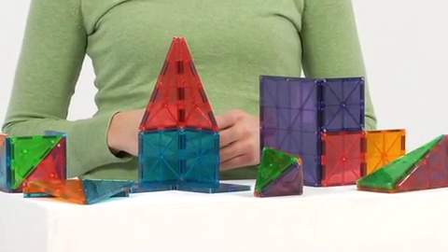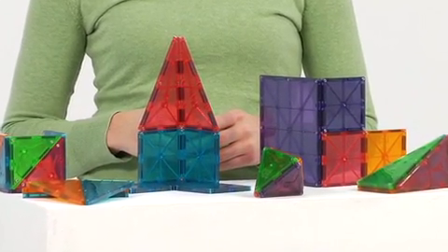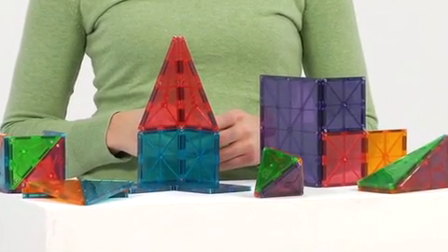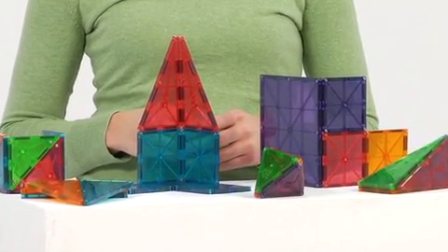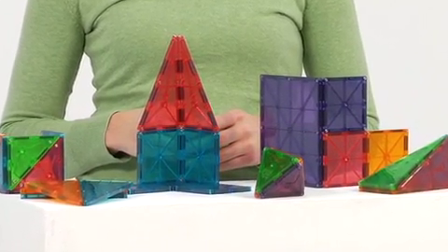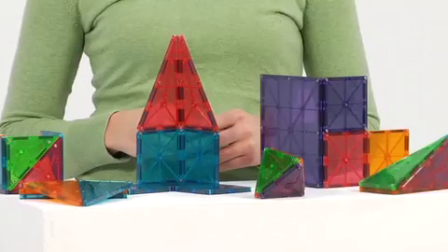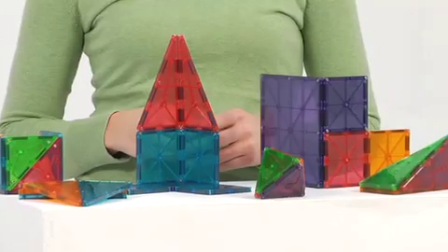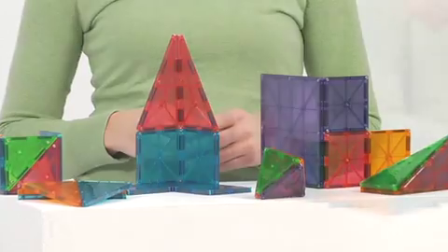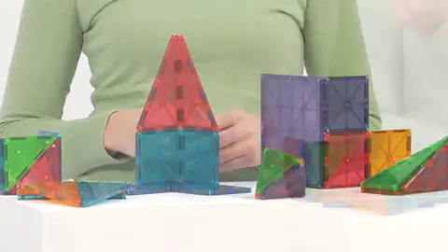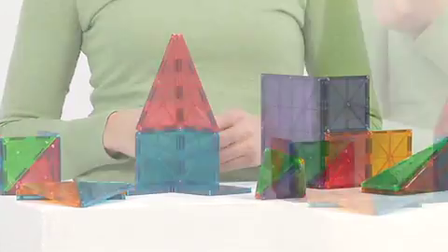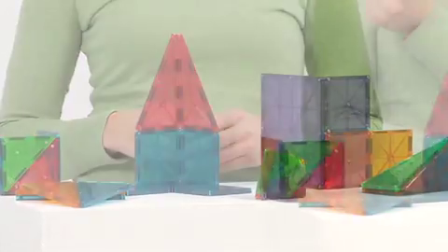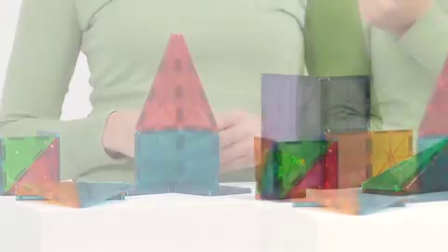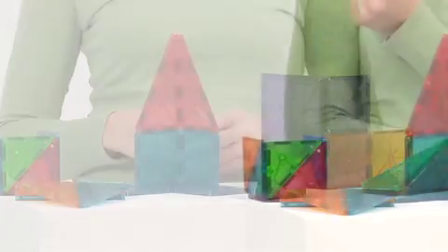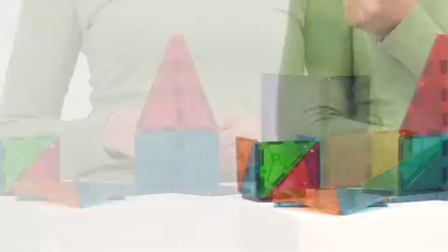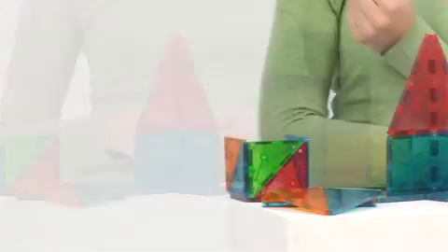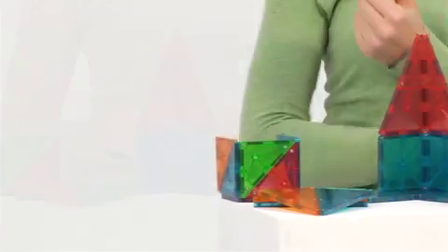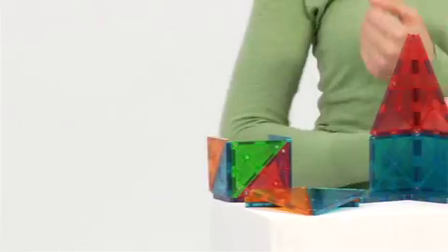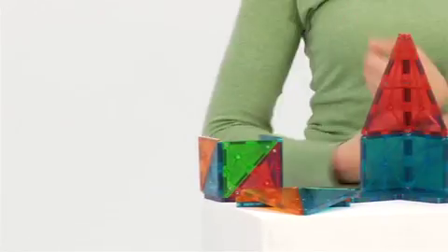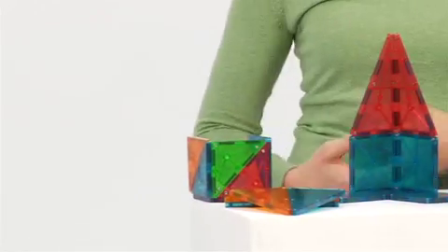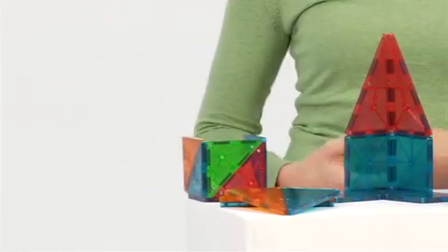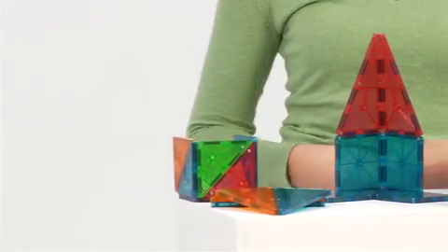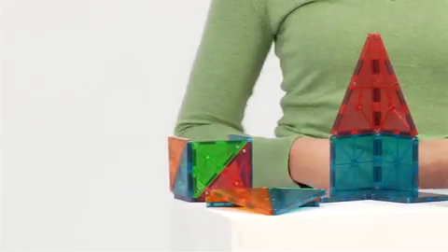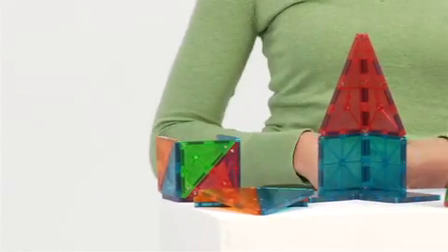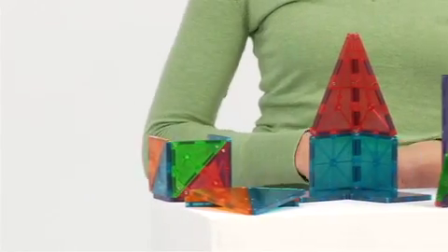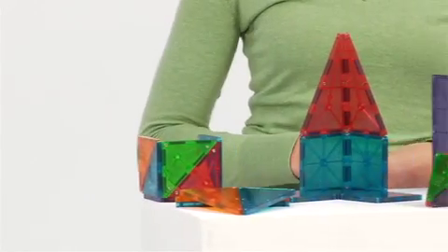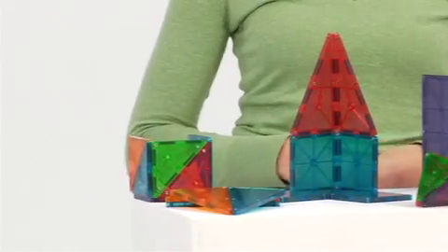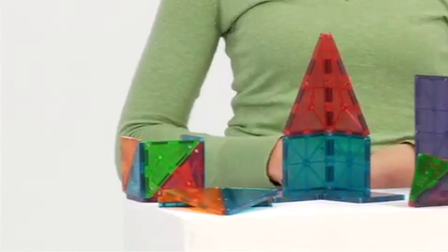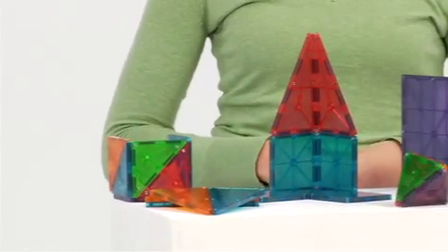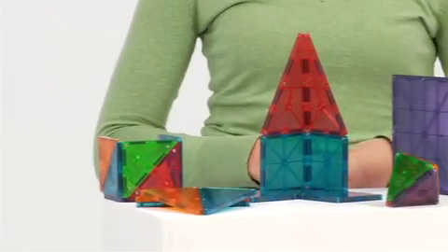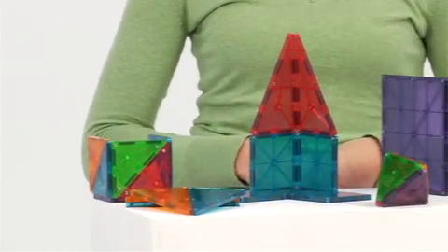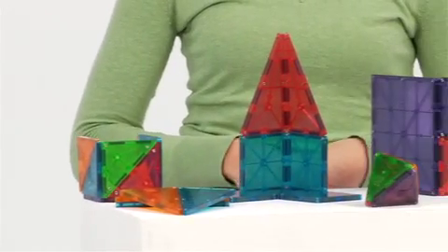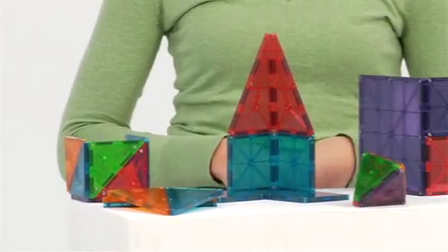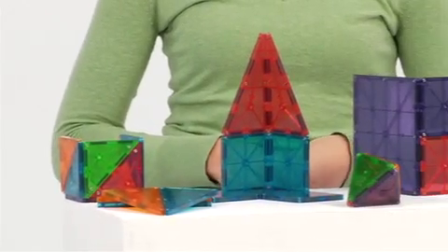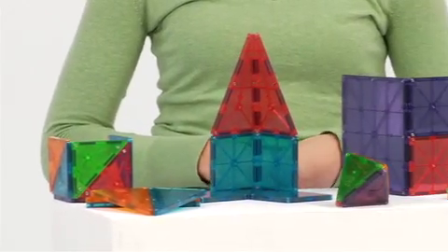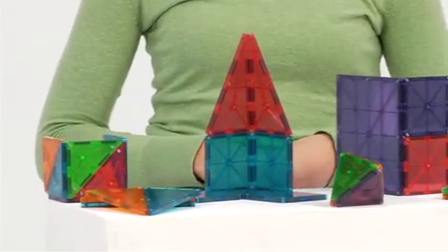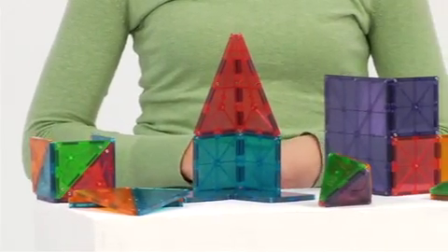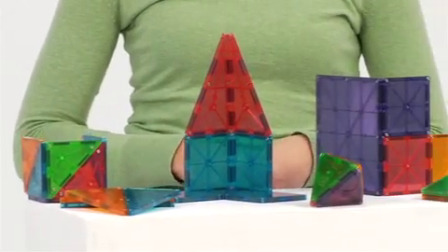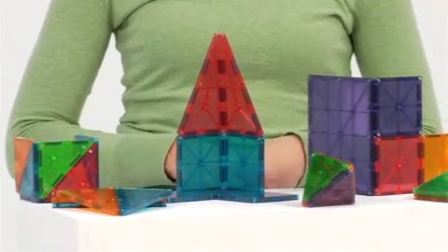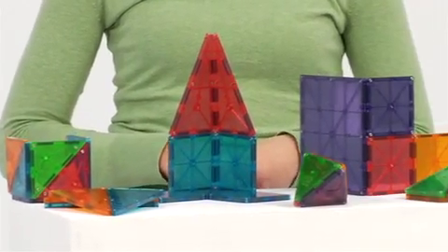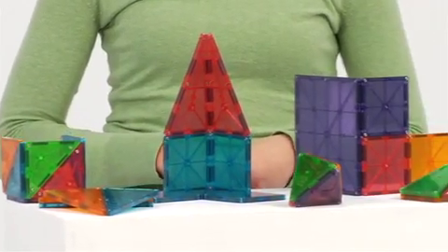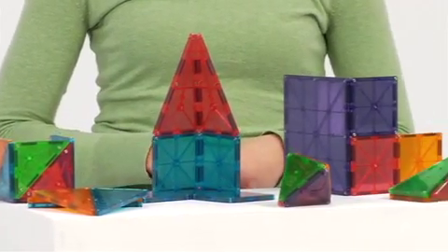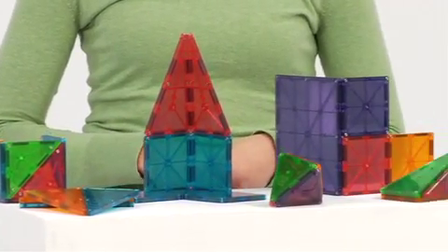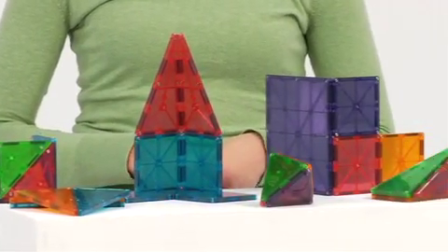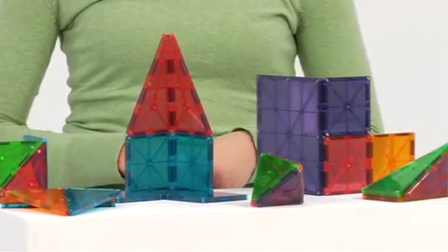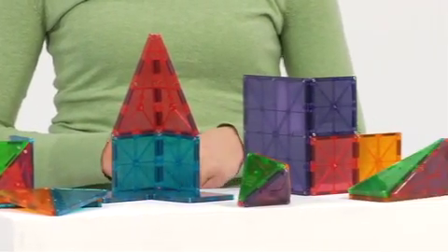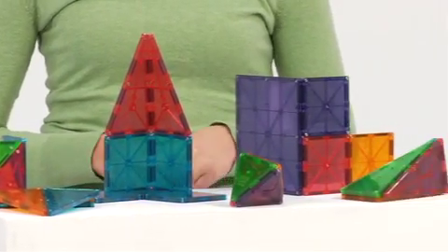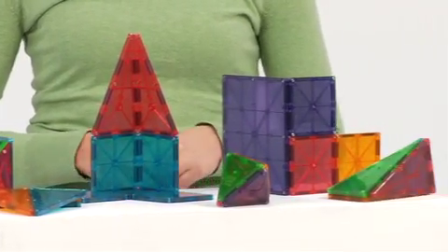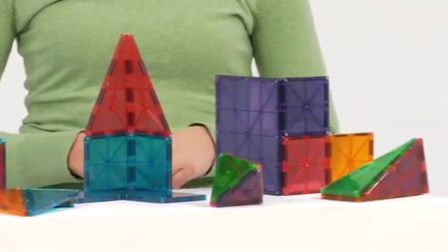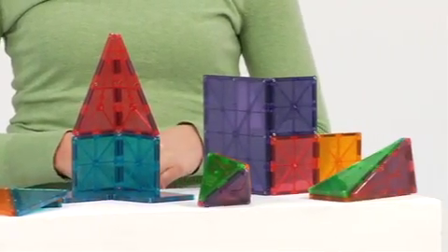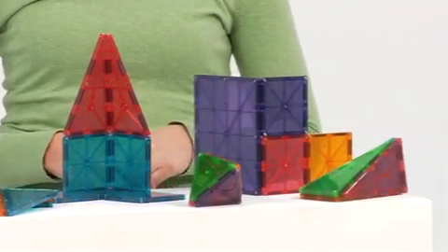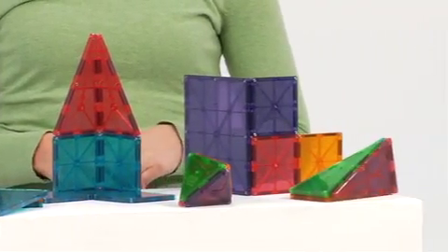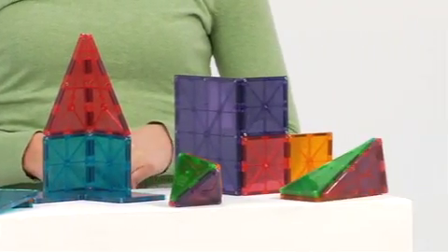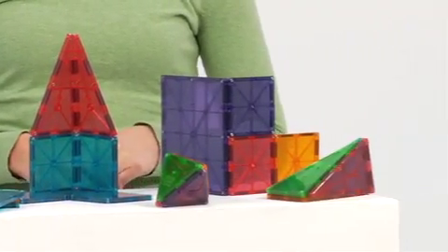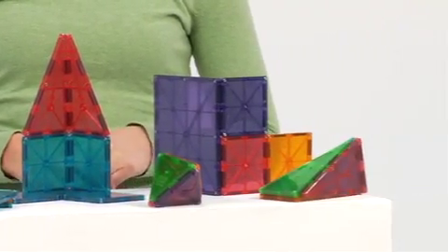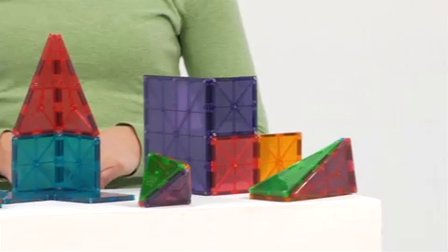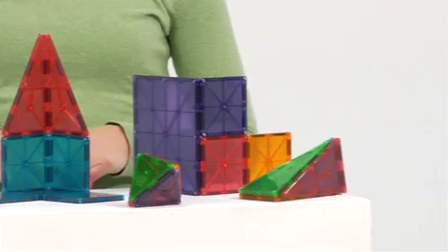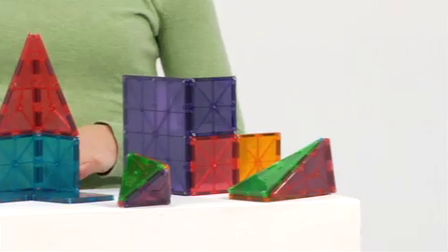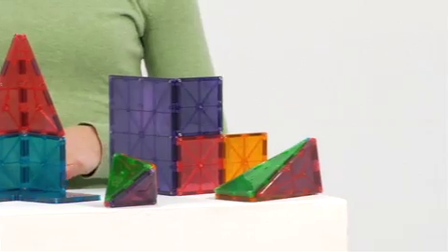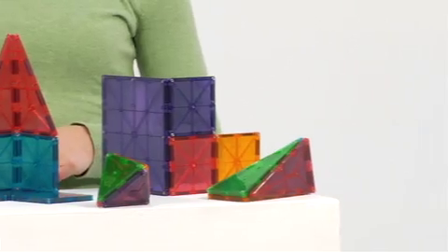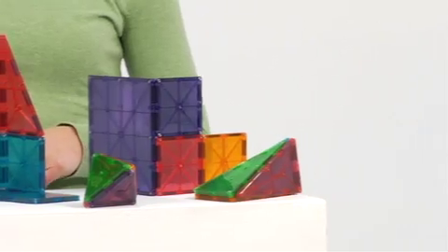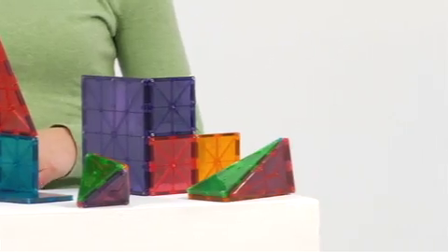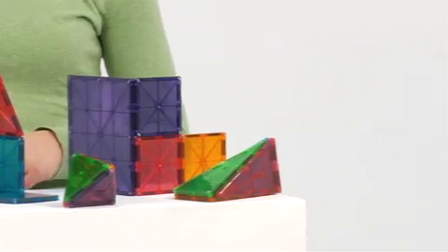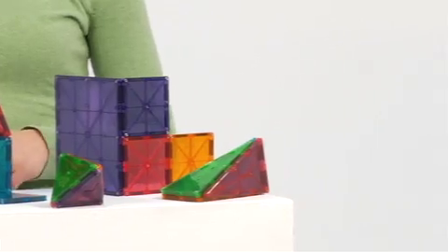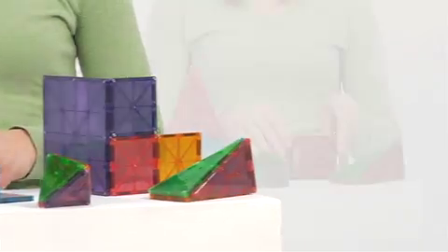Perfect for use on any flat surface or light table, the magnetic tiles are specially sized for tactile exploration.